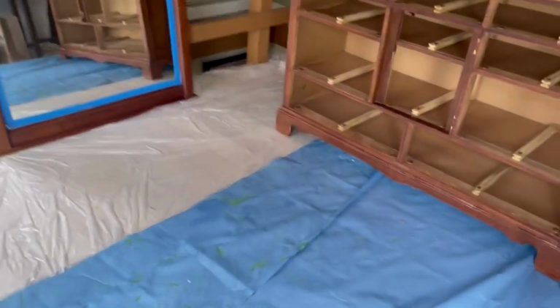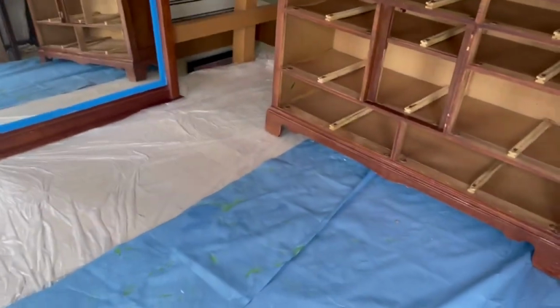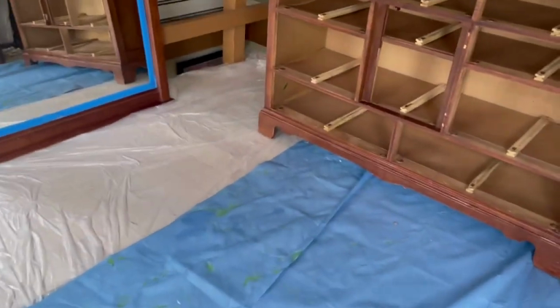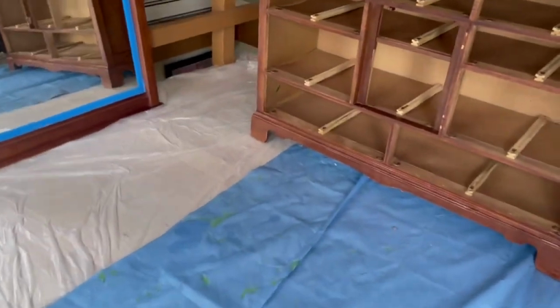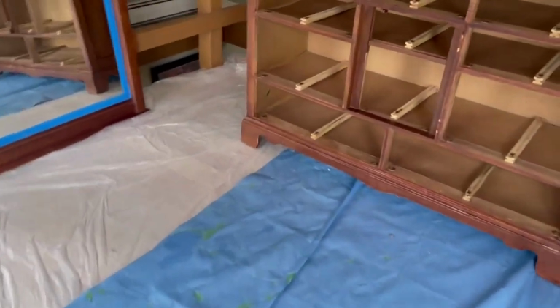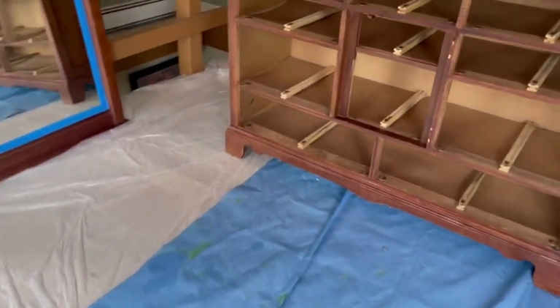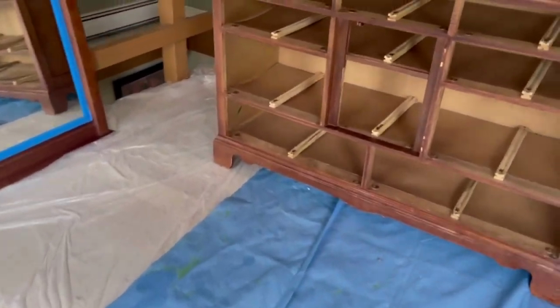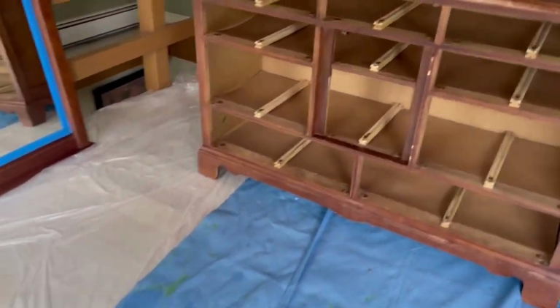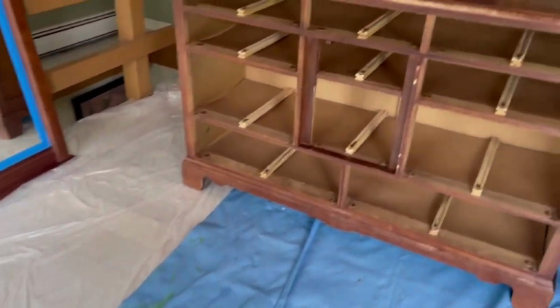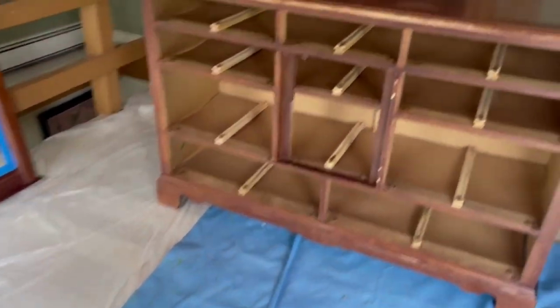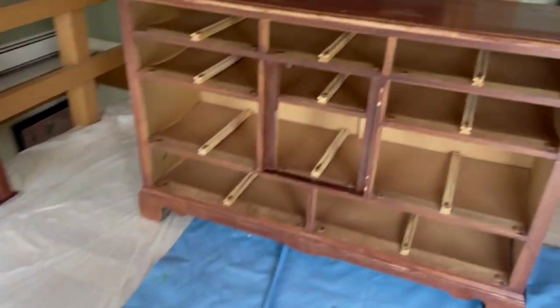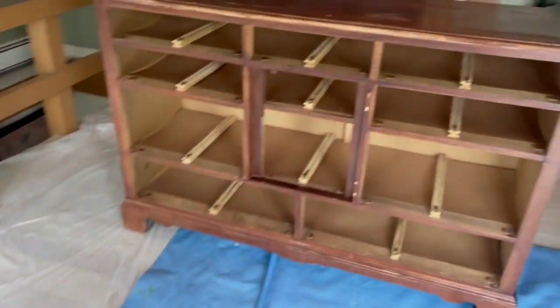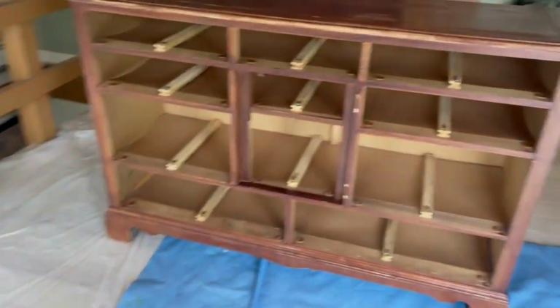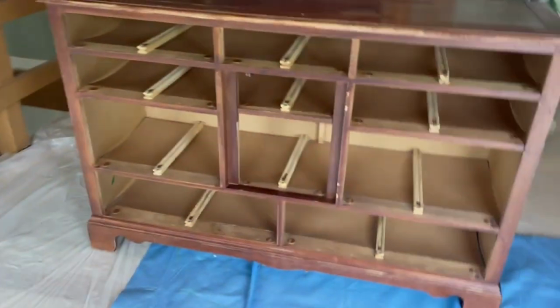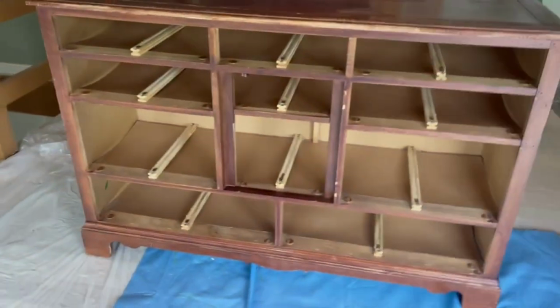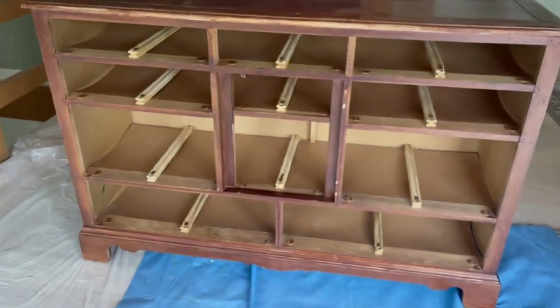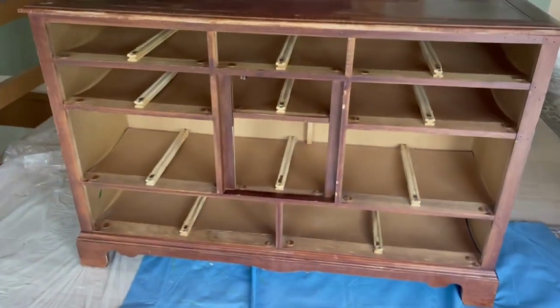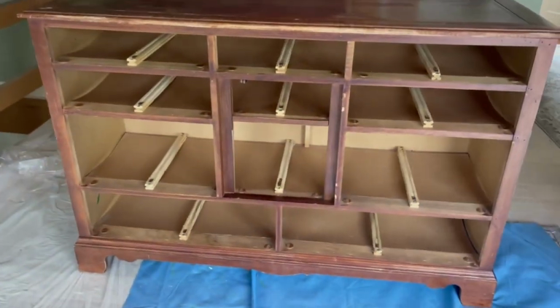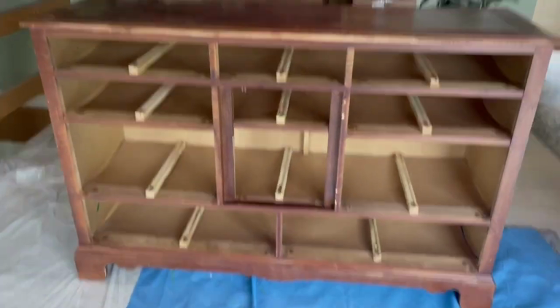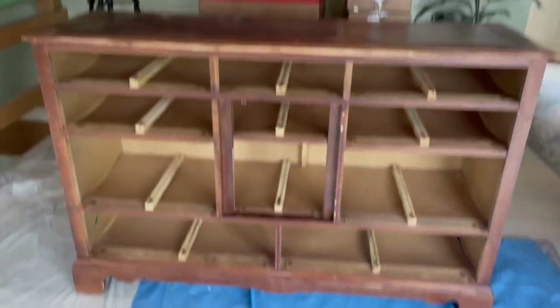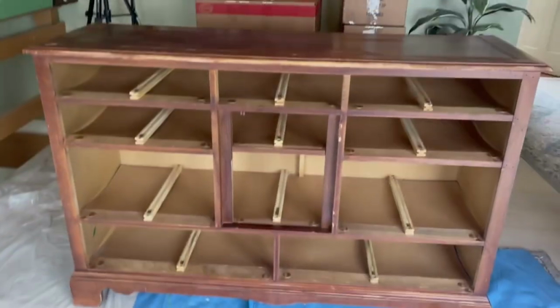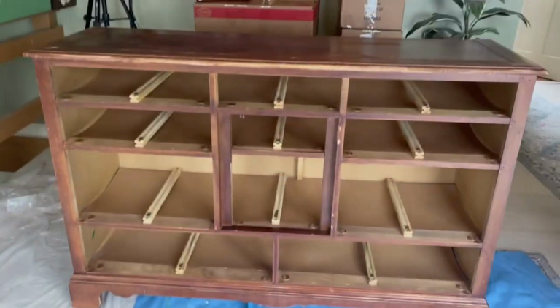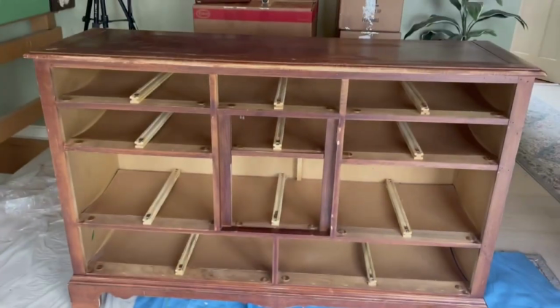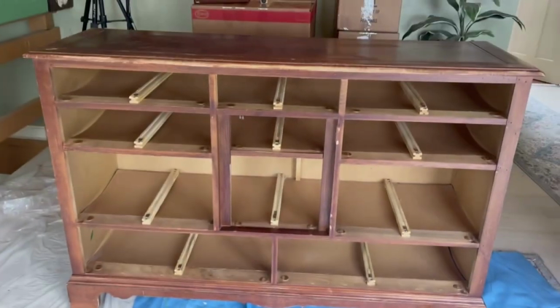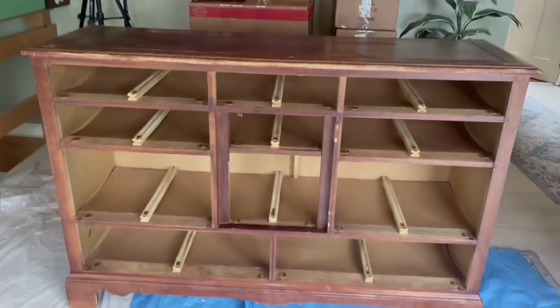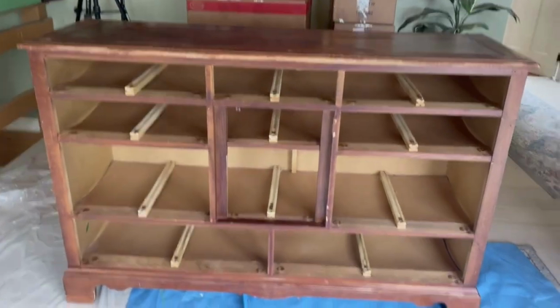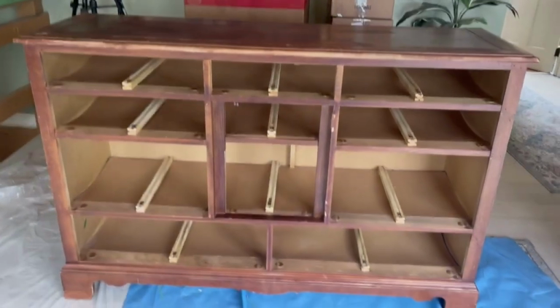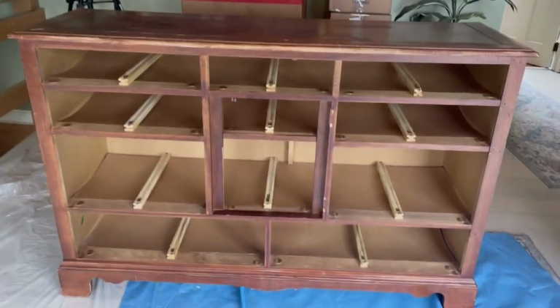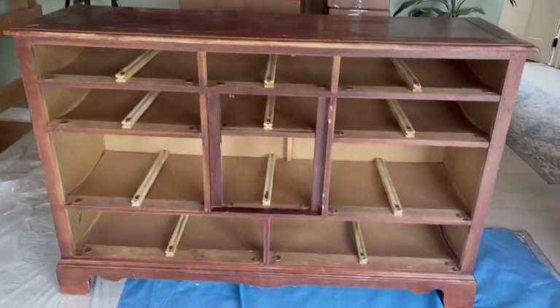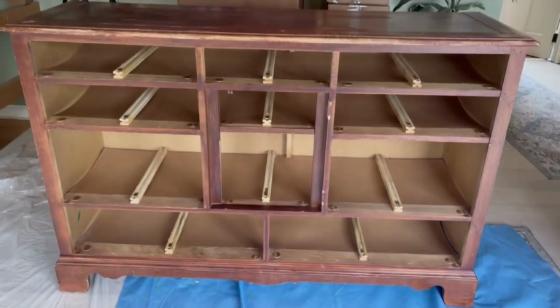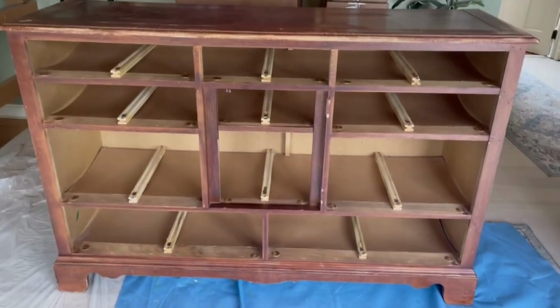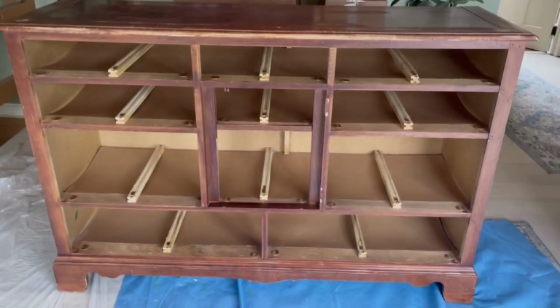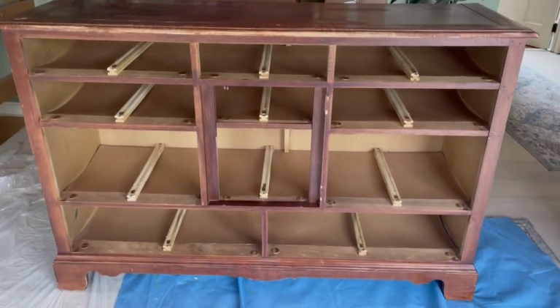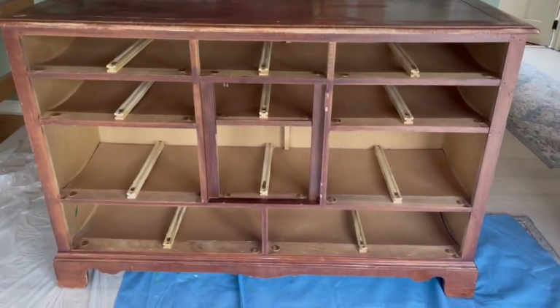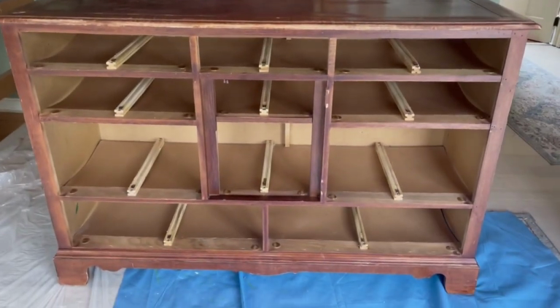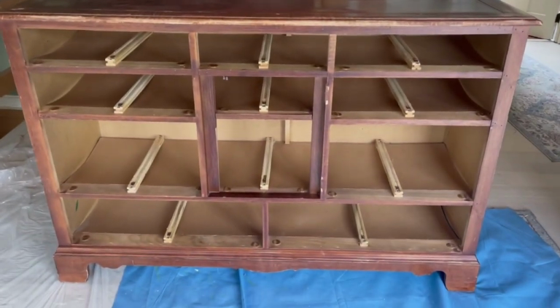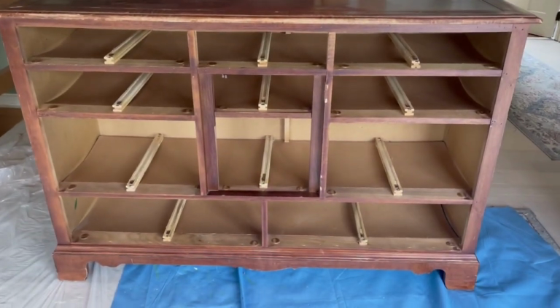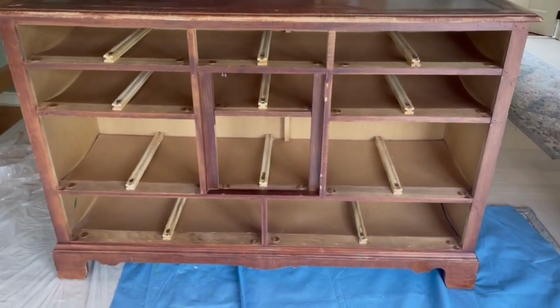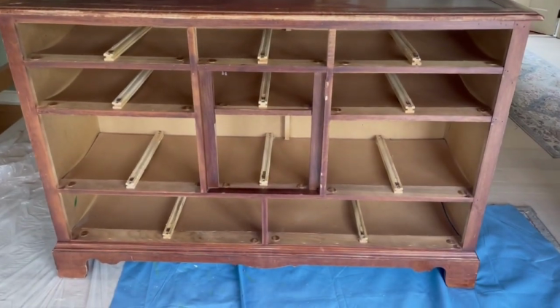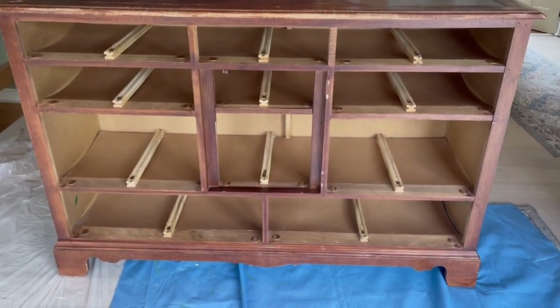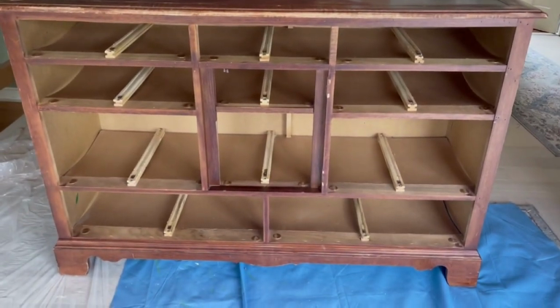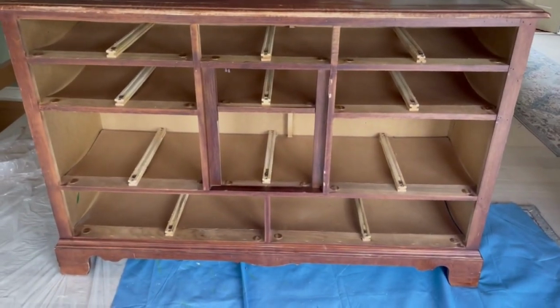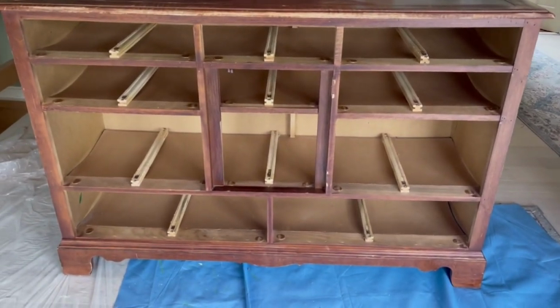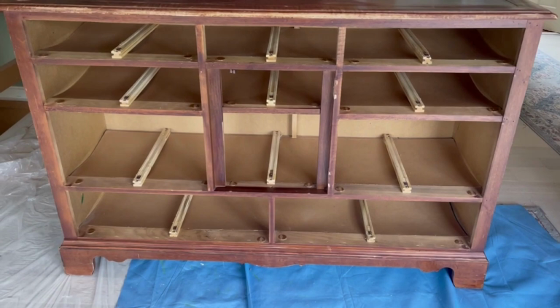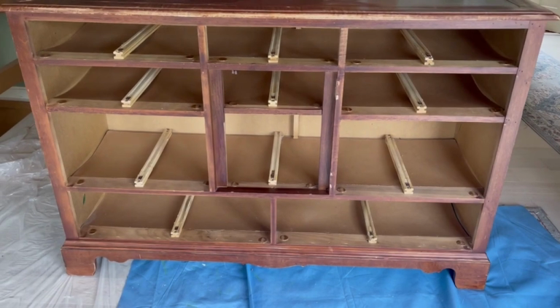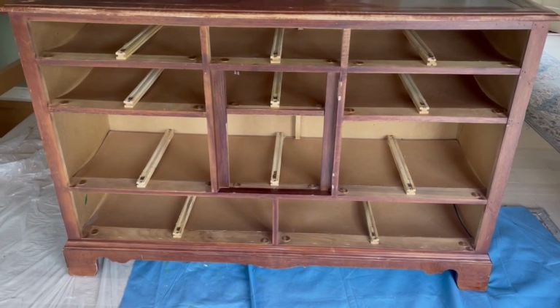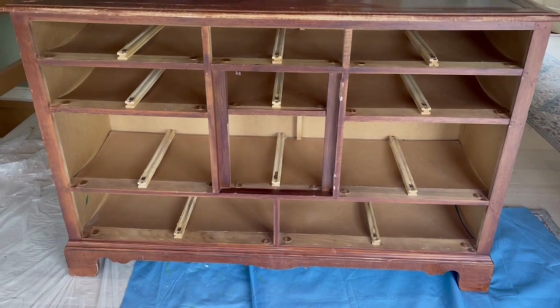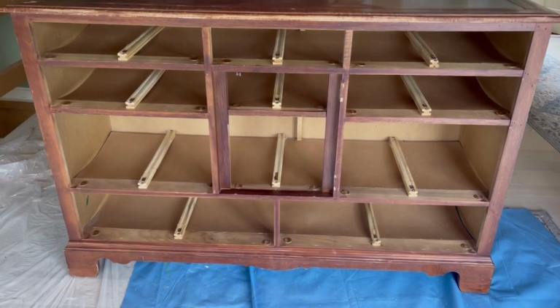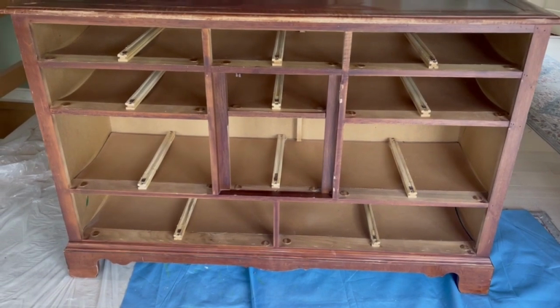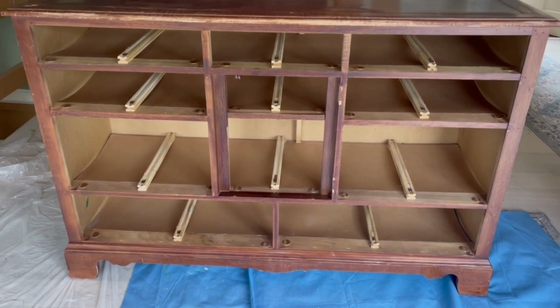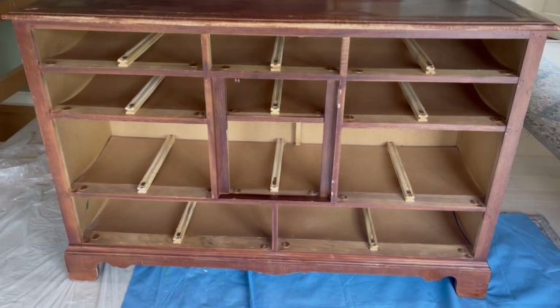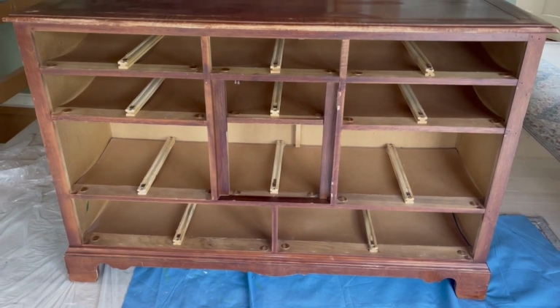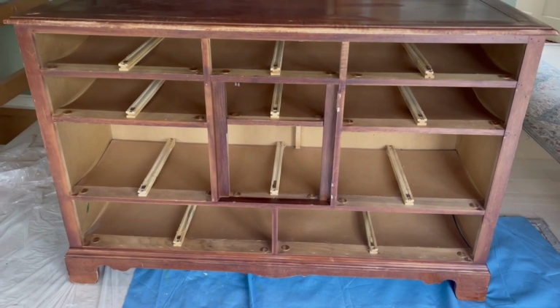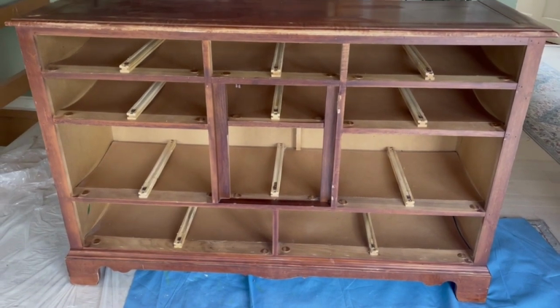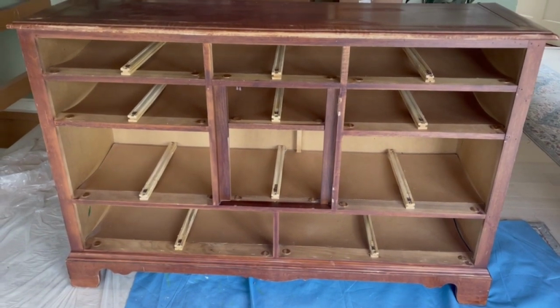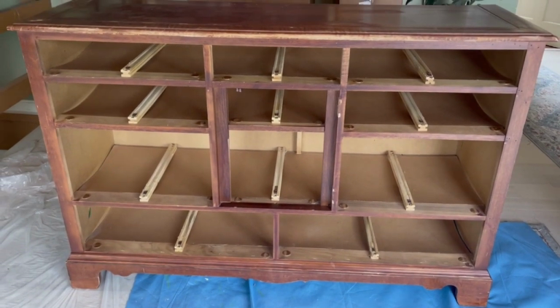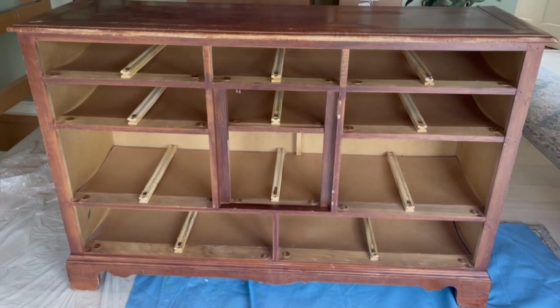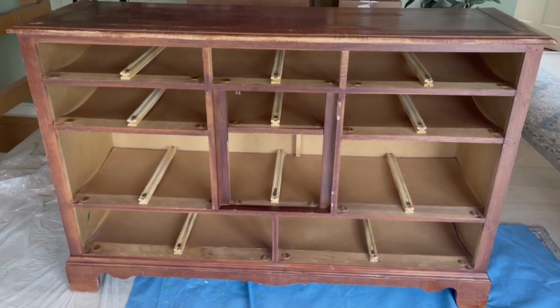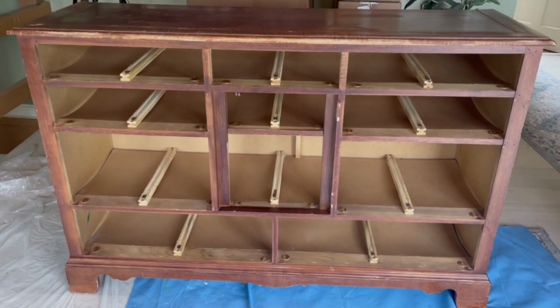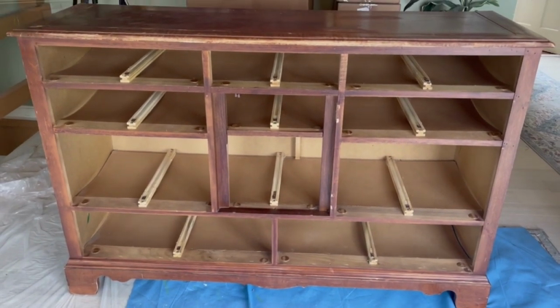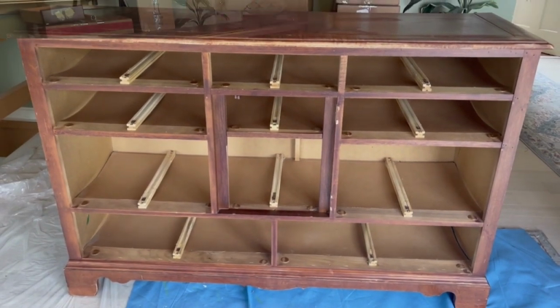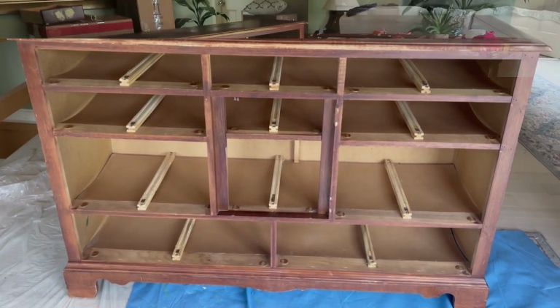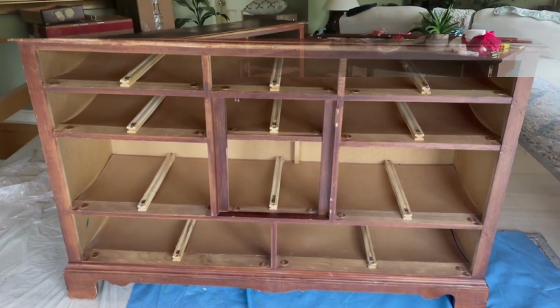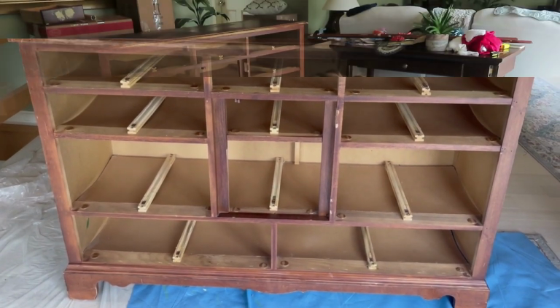I have cleaned all the dust out and everything from inside here. So yeah, let's get started.